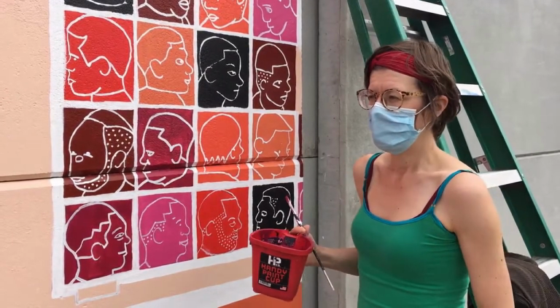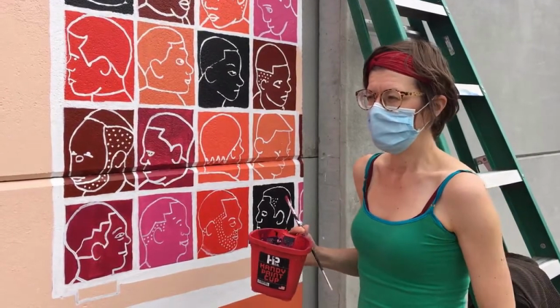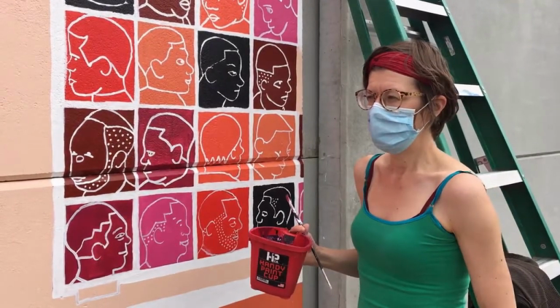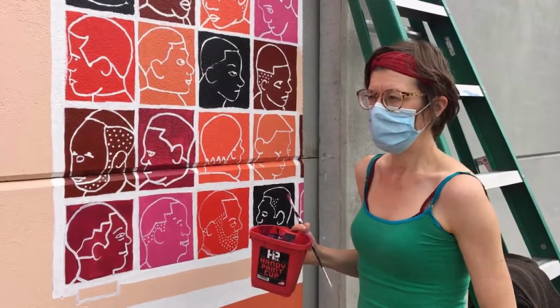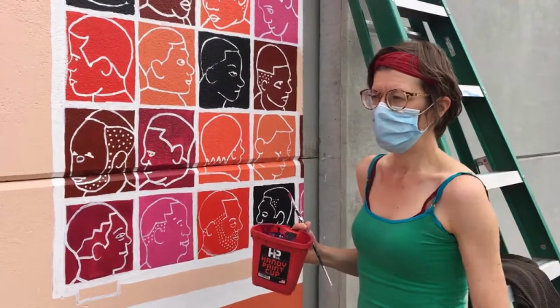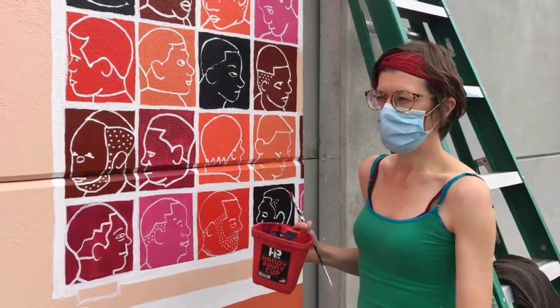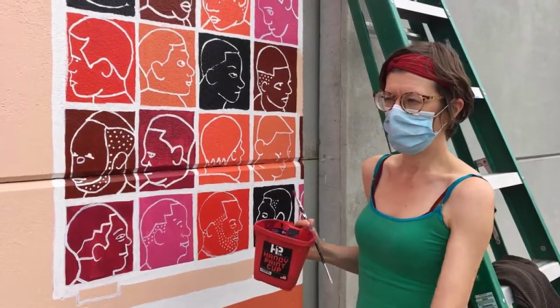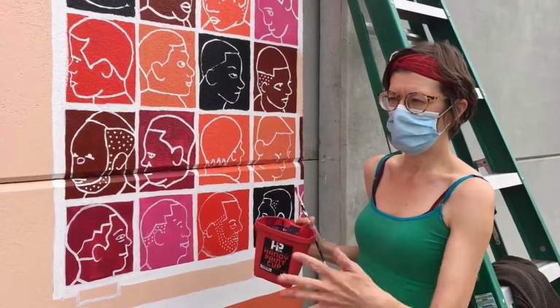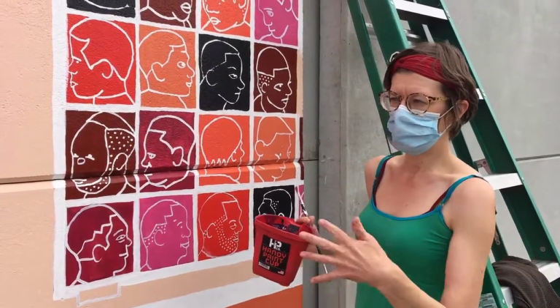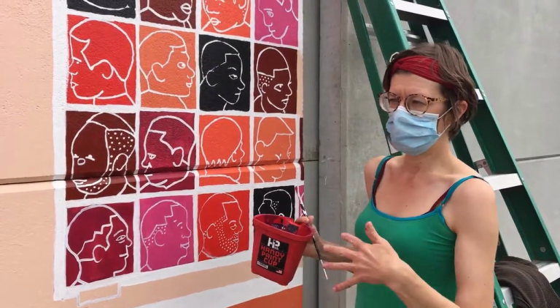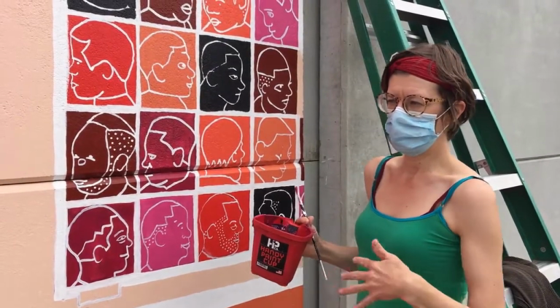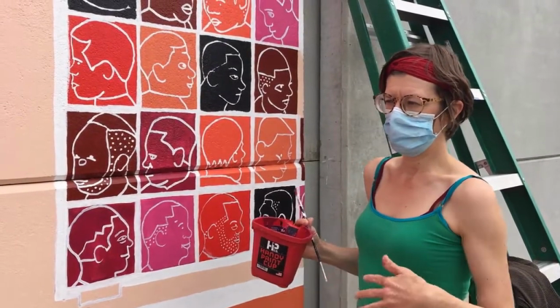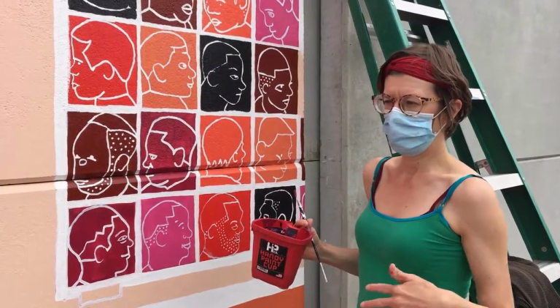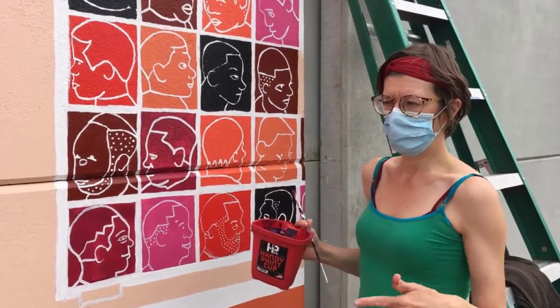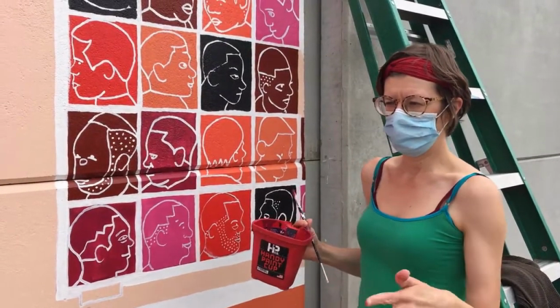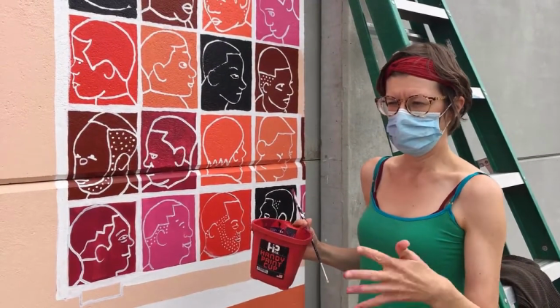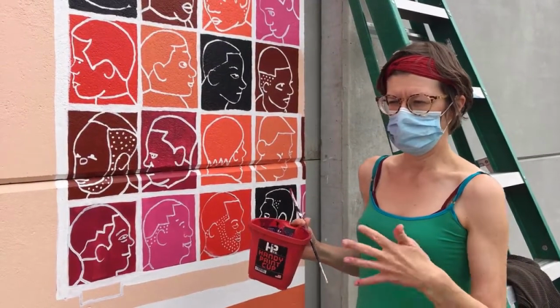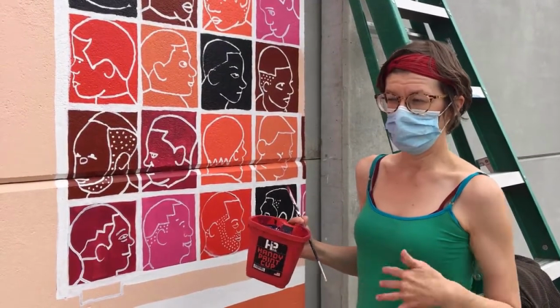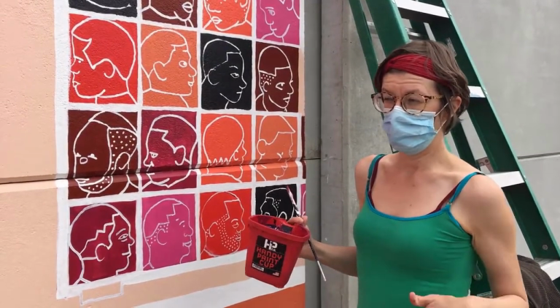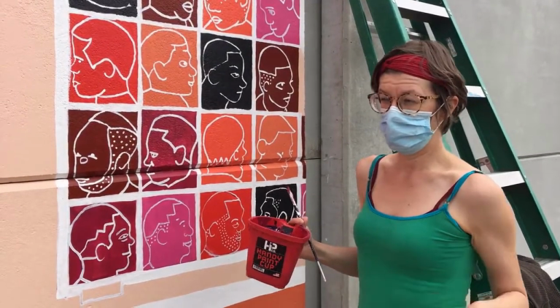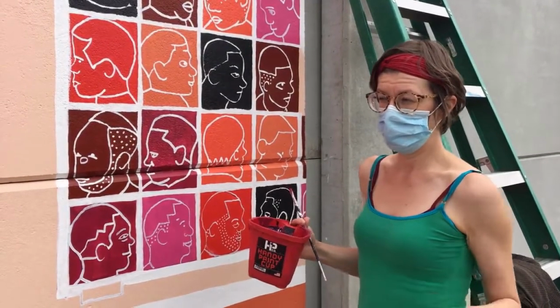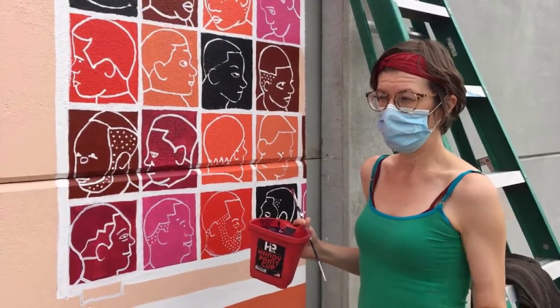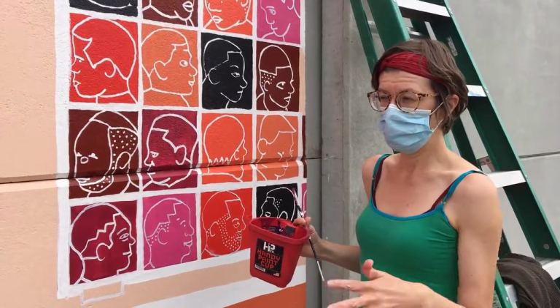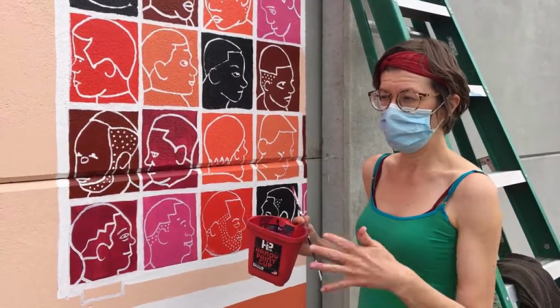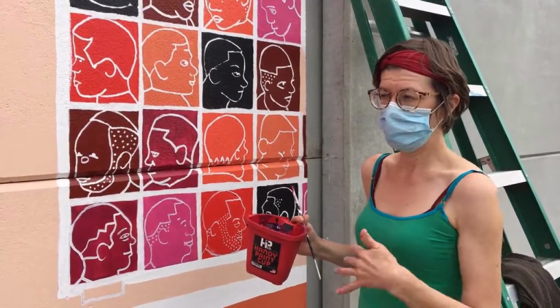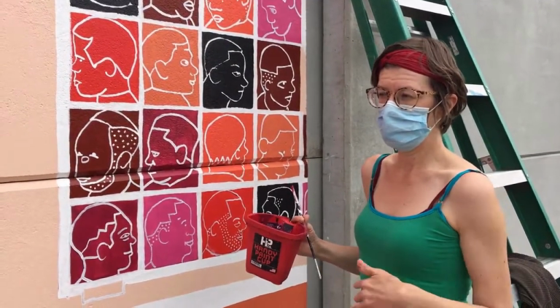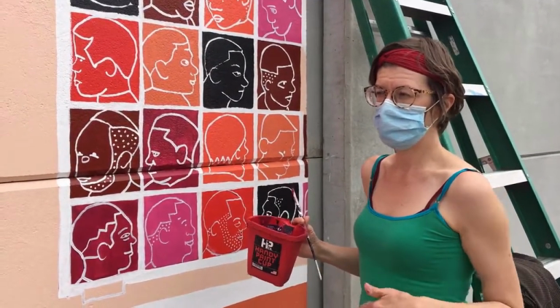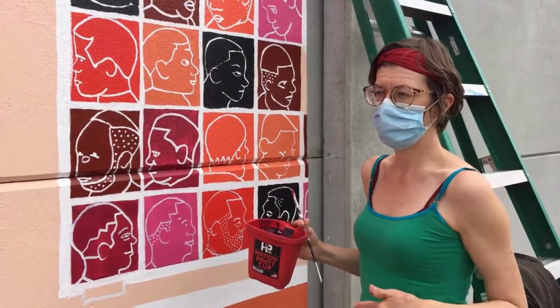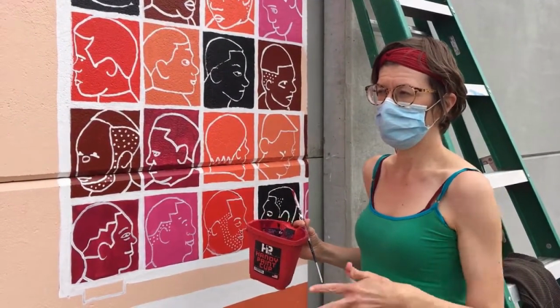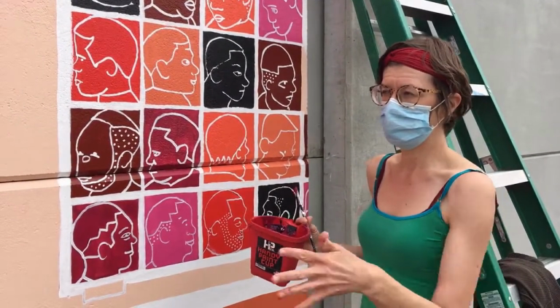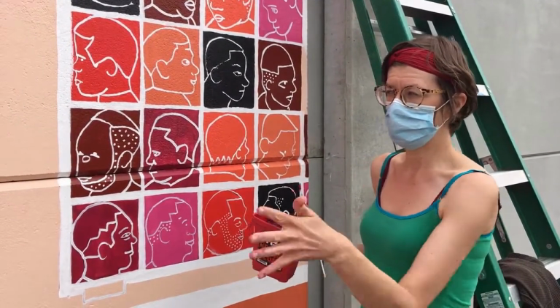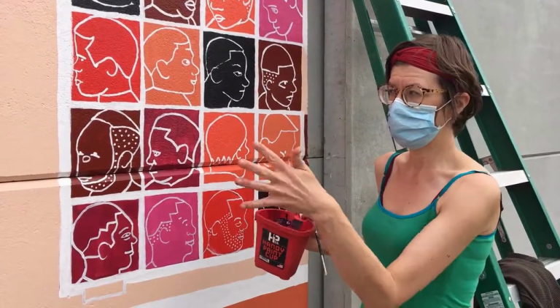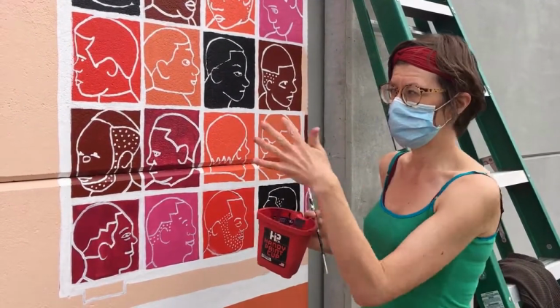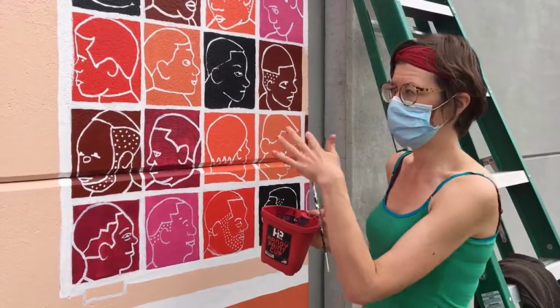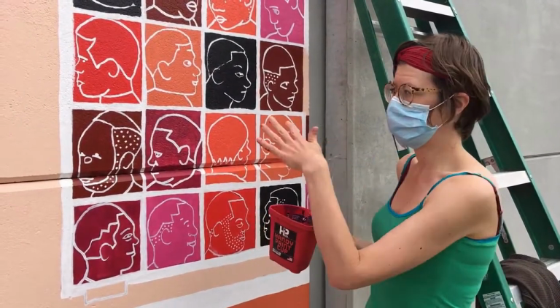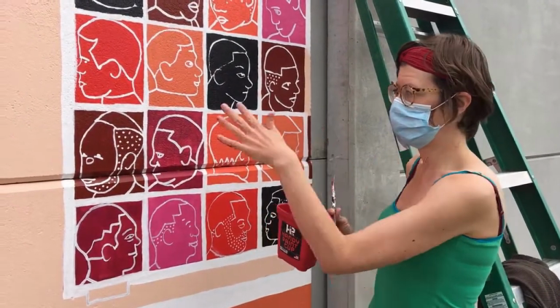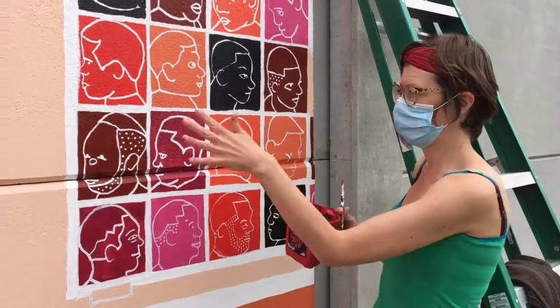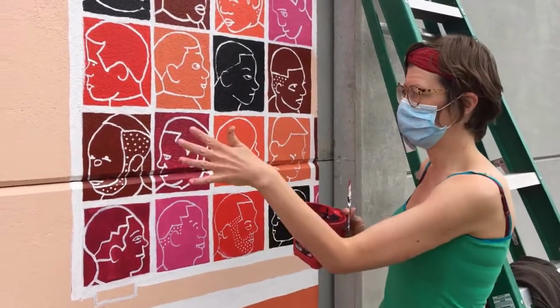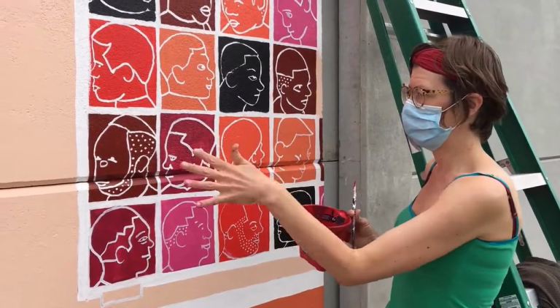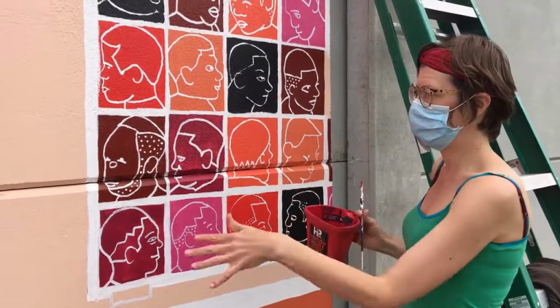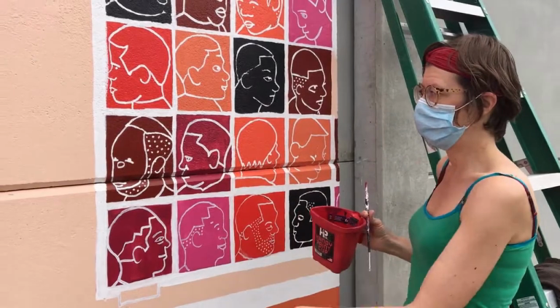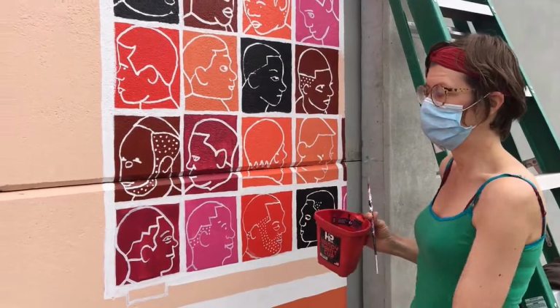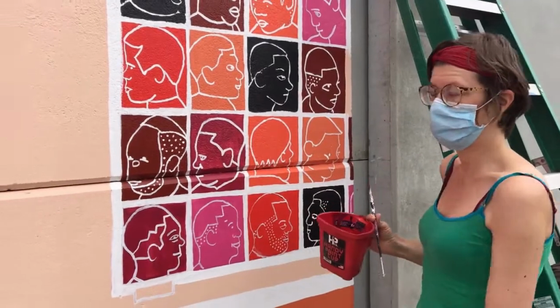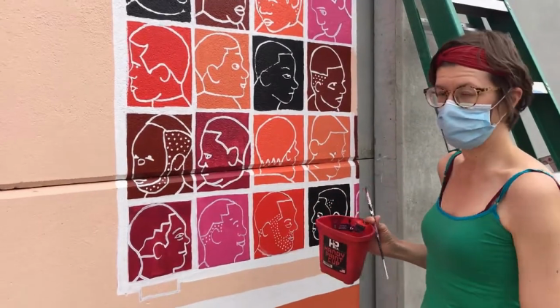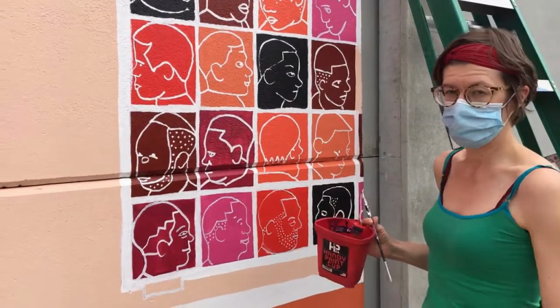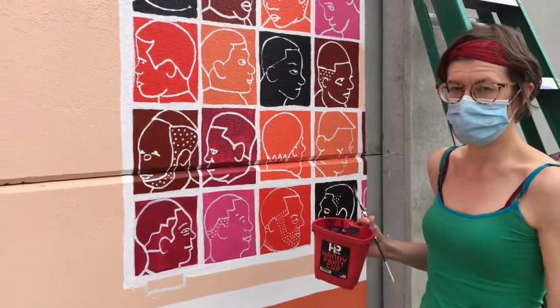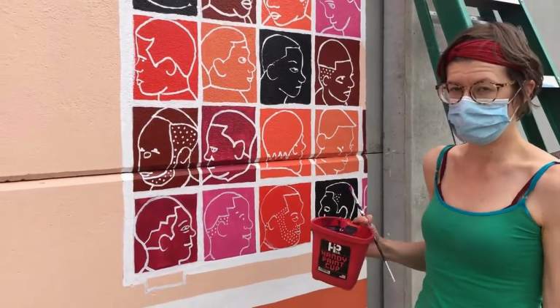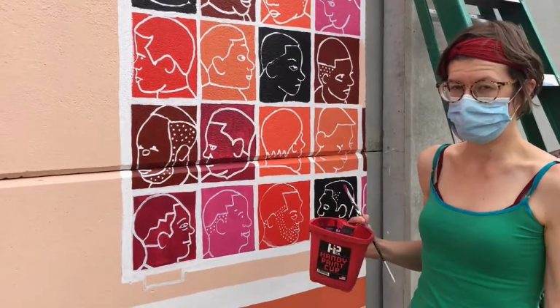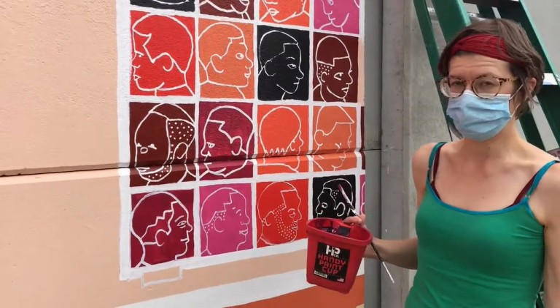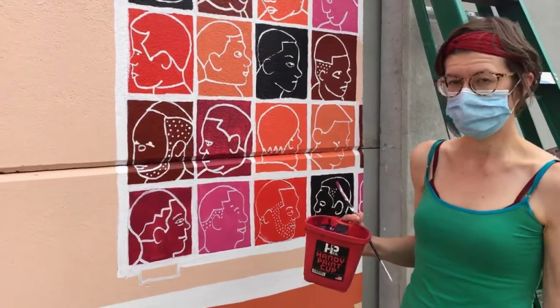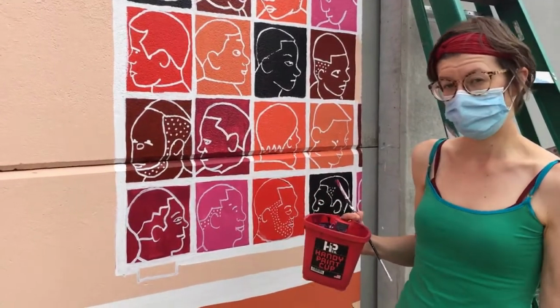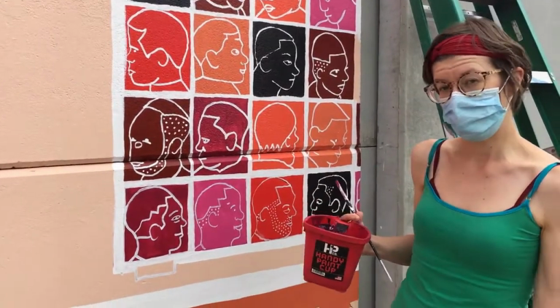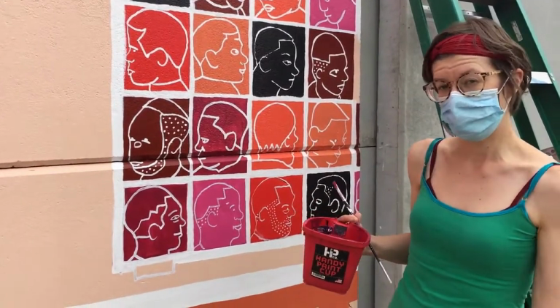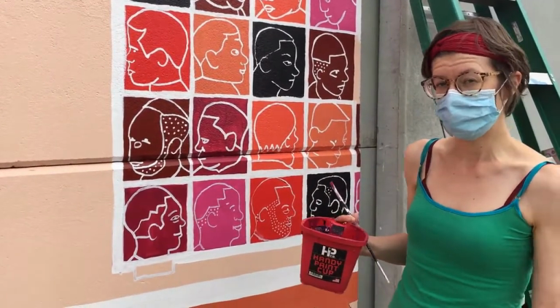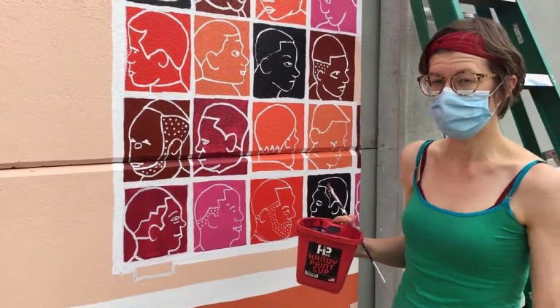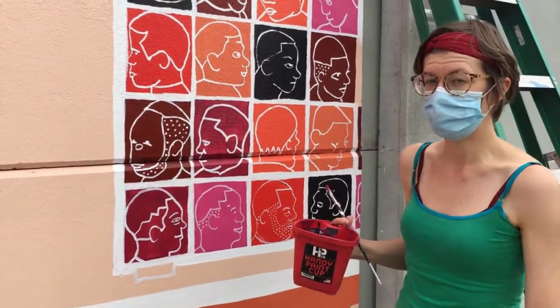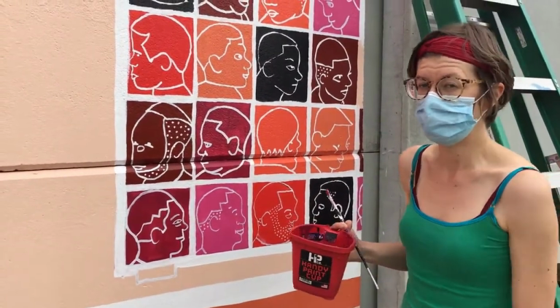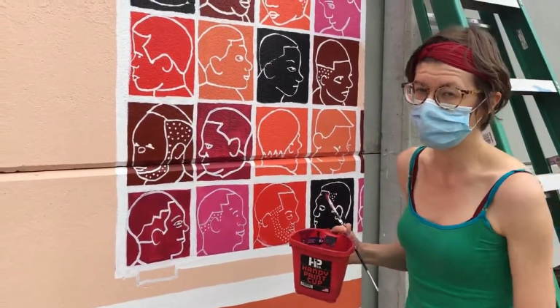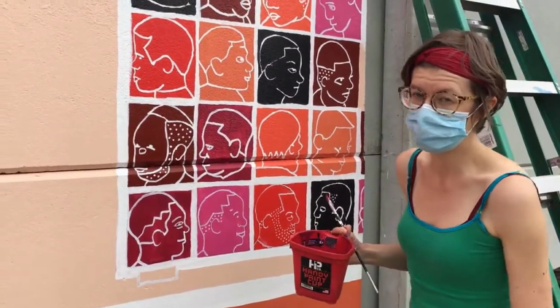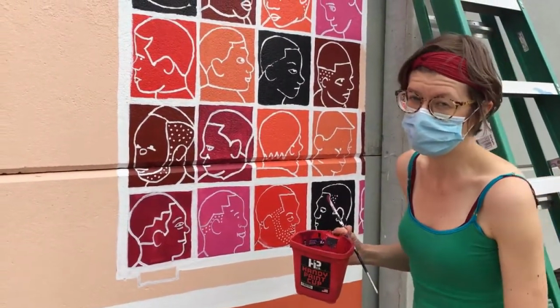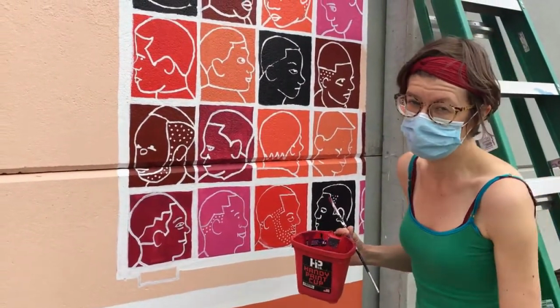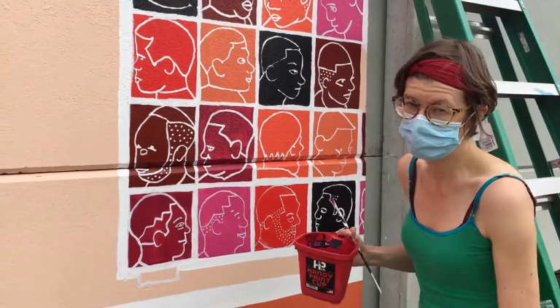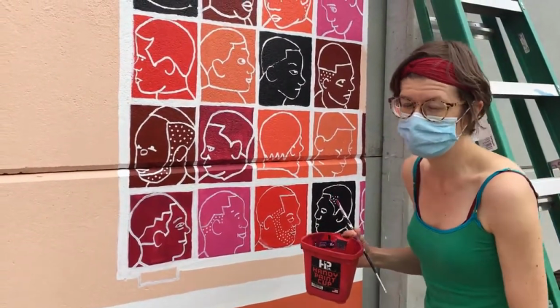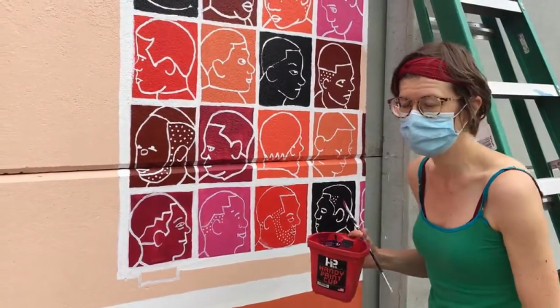I wanted it to be a really warm image, so I chose all these warm tones like reds and purples and pinks.